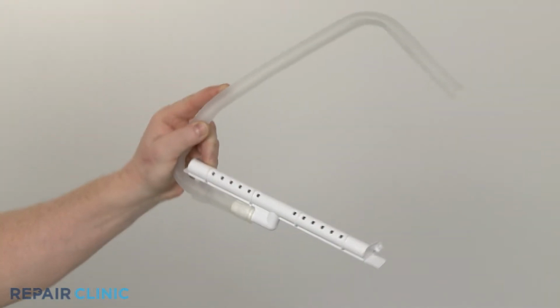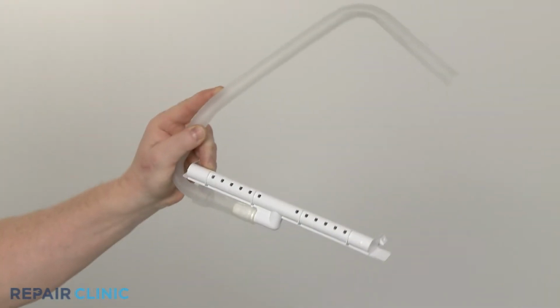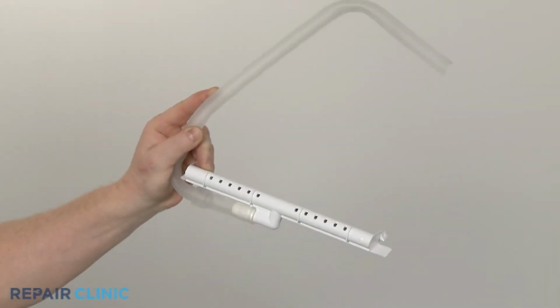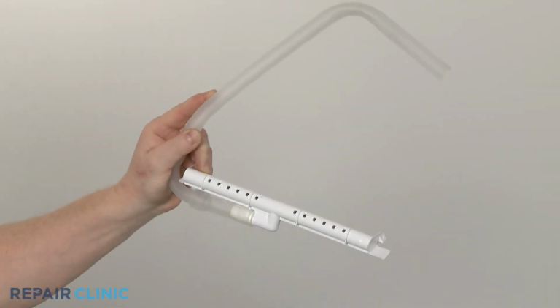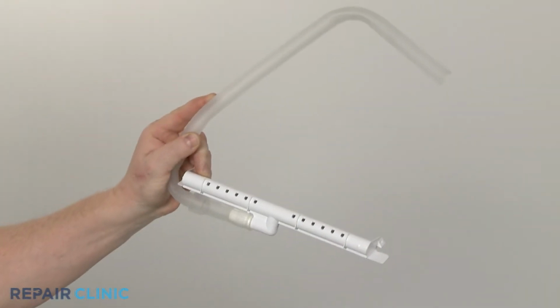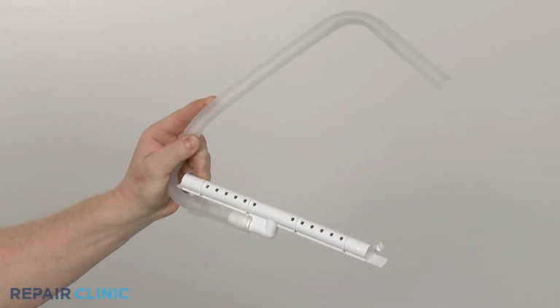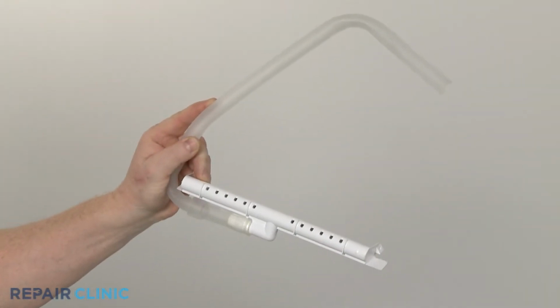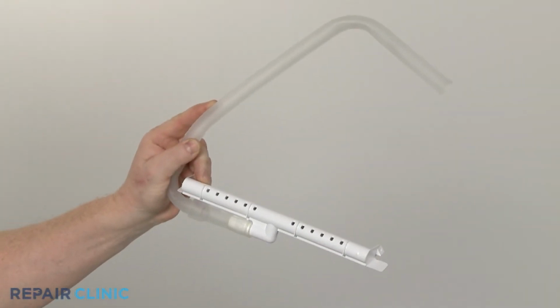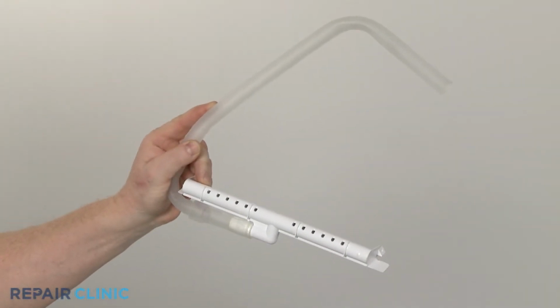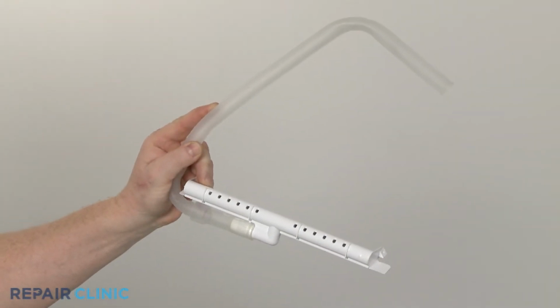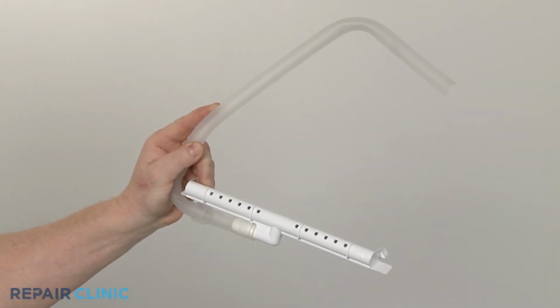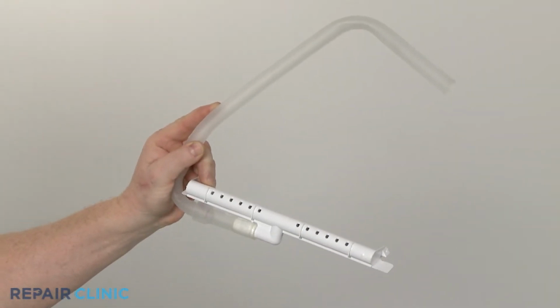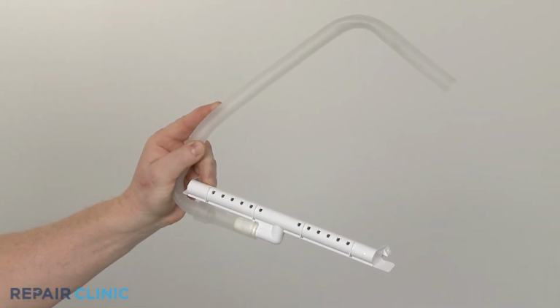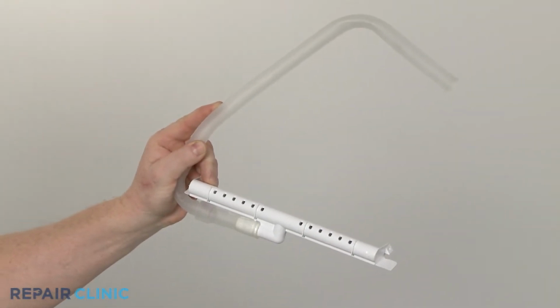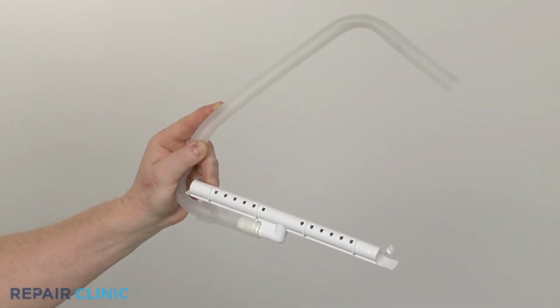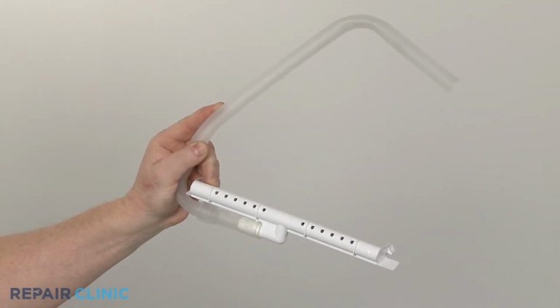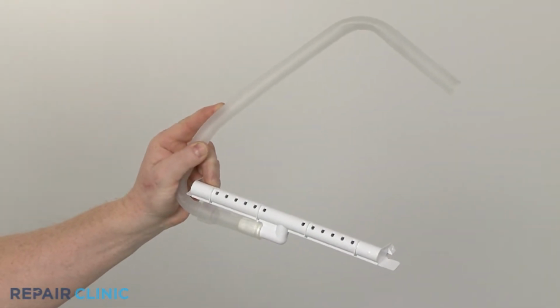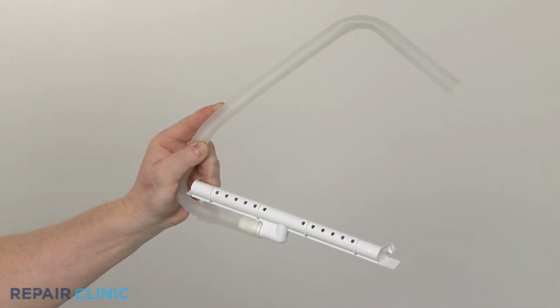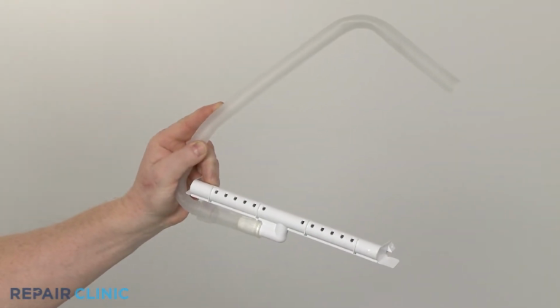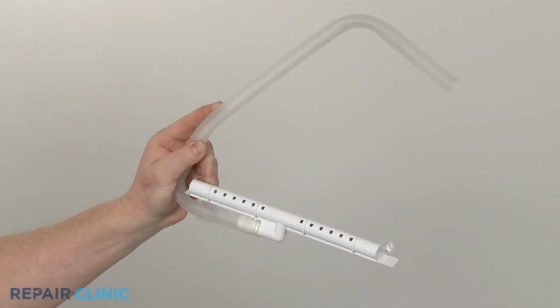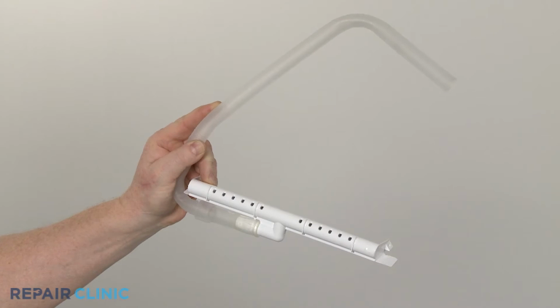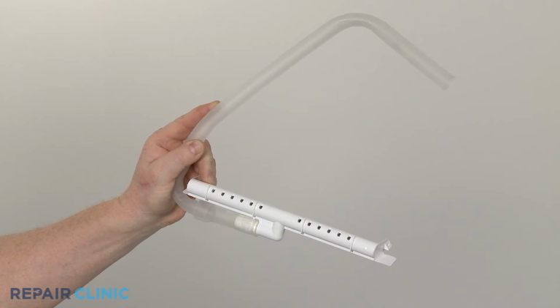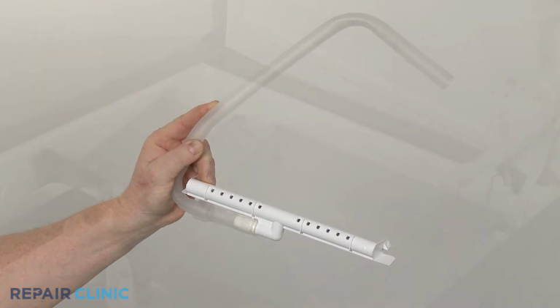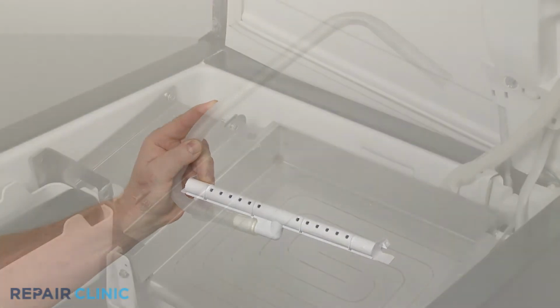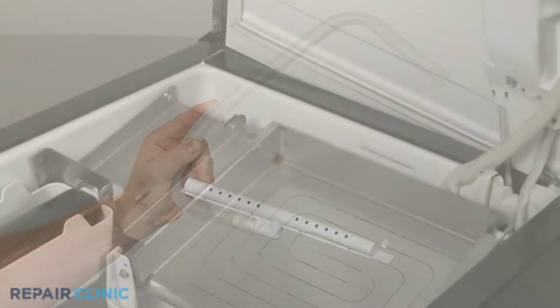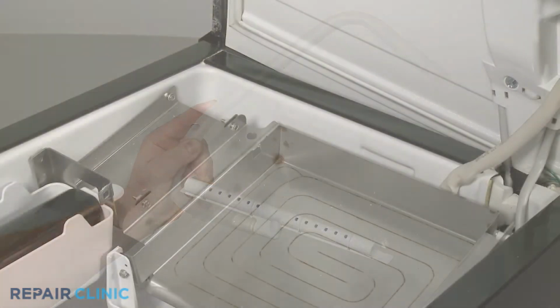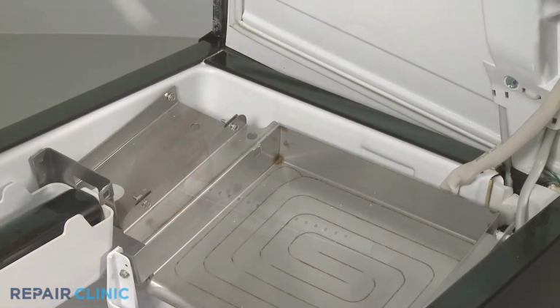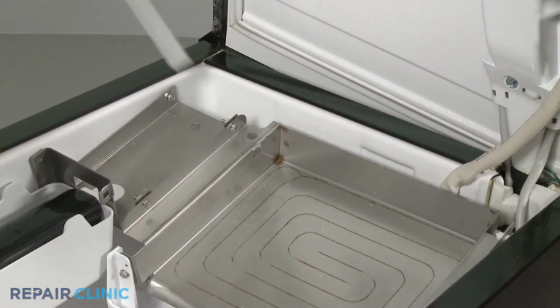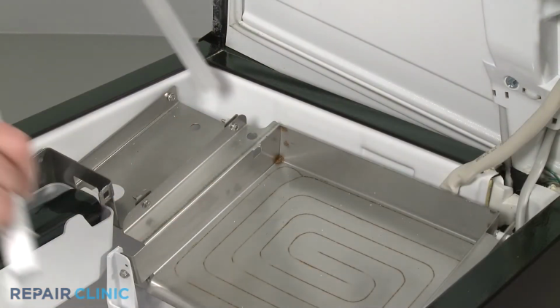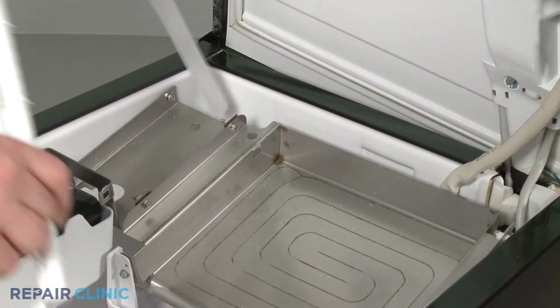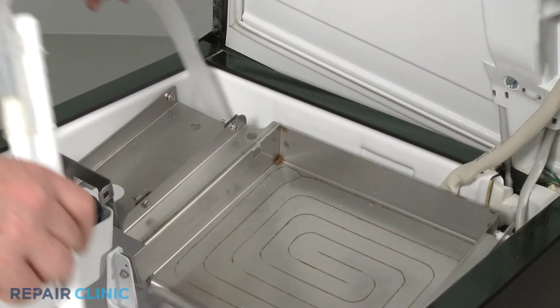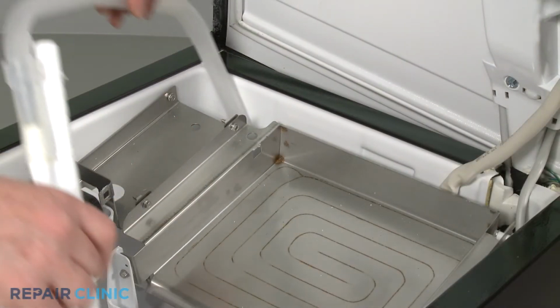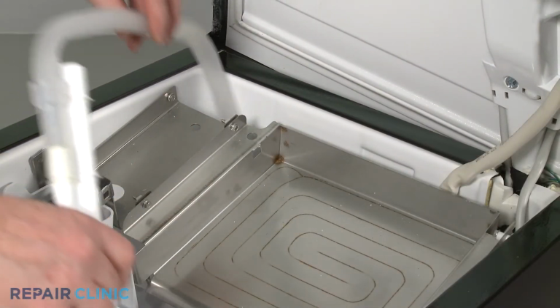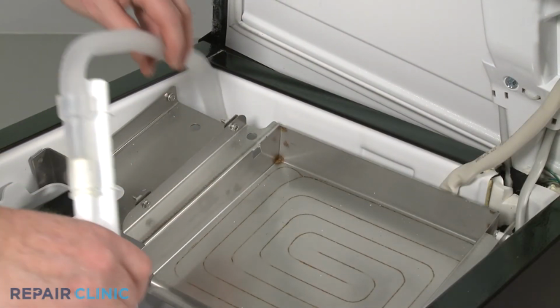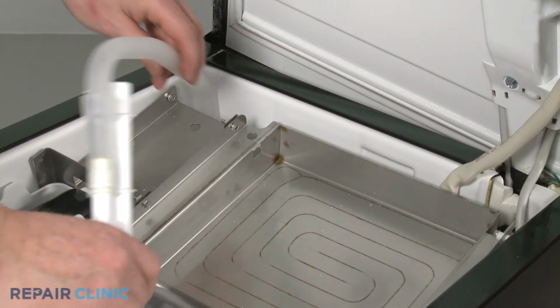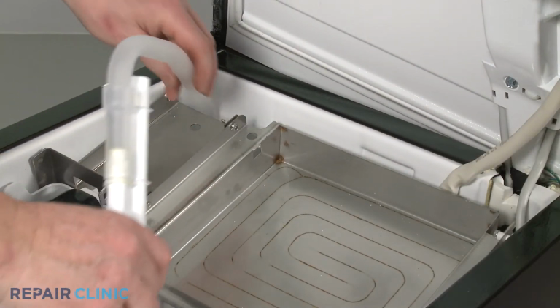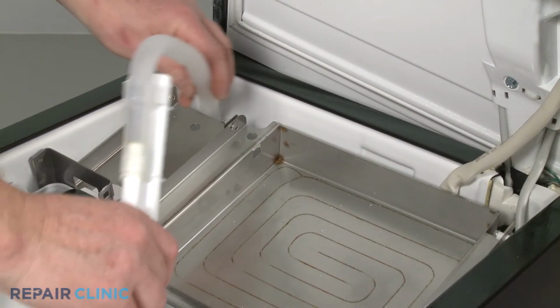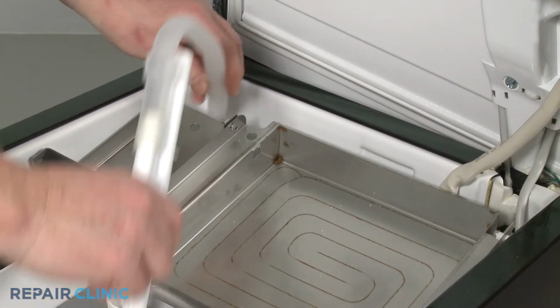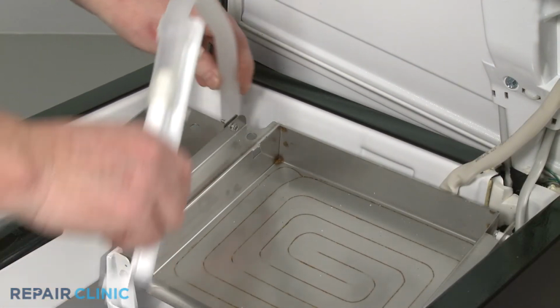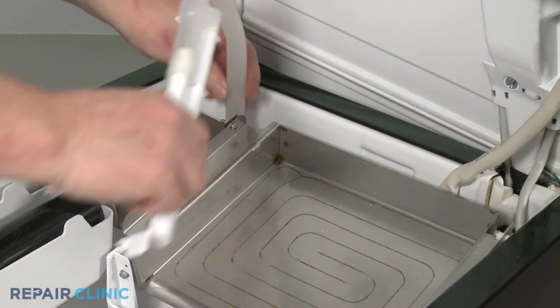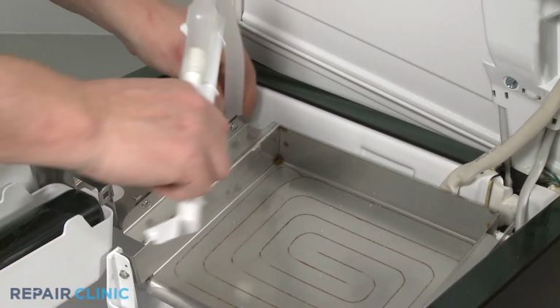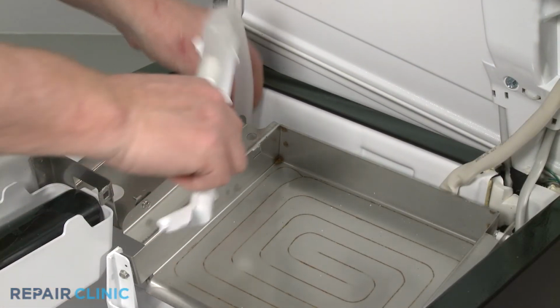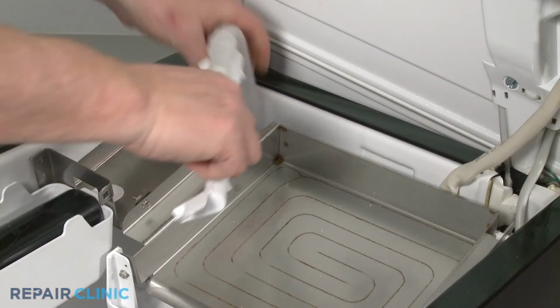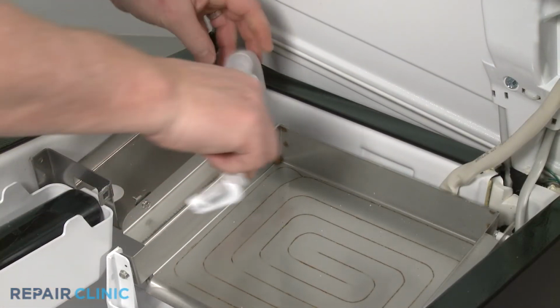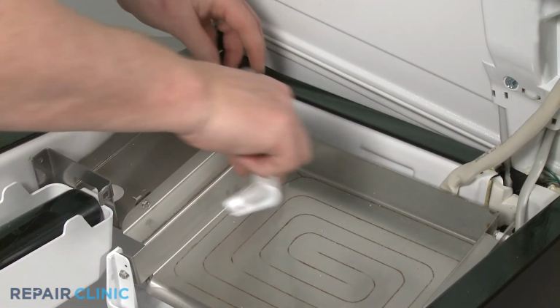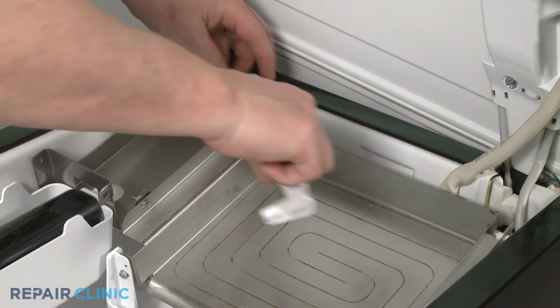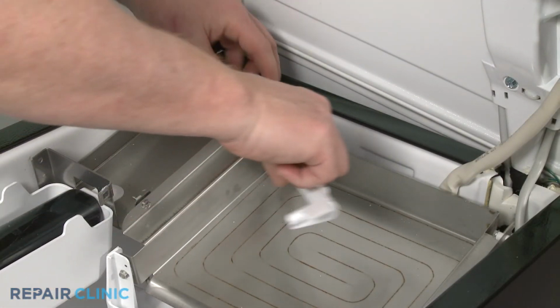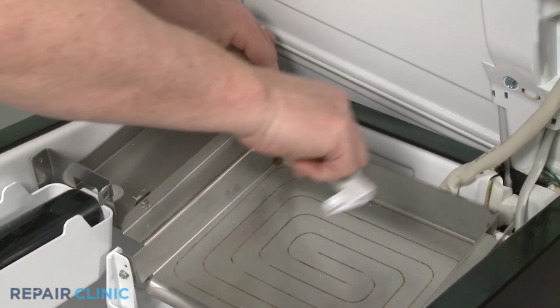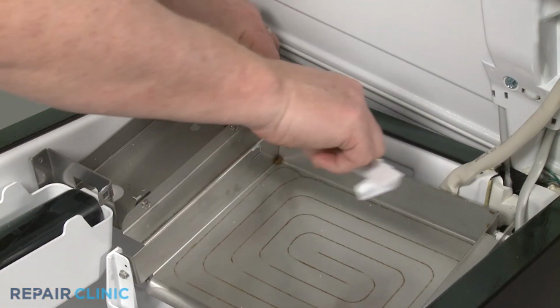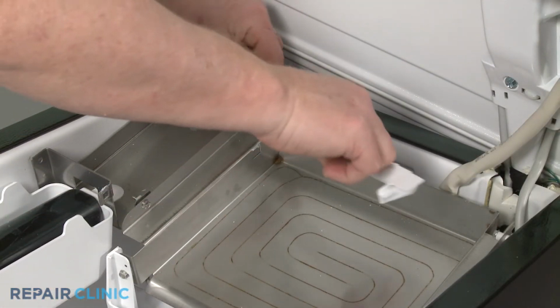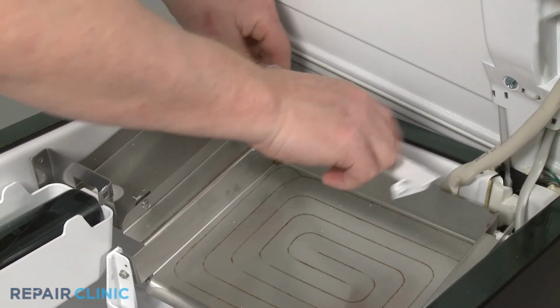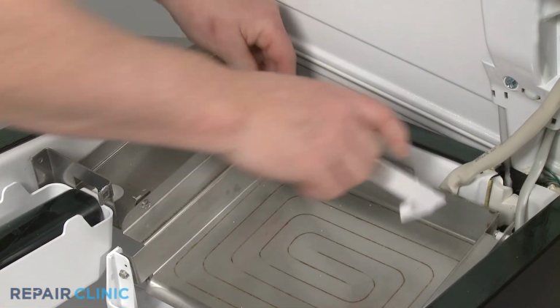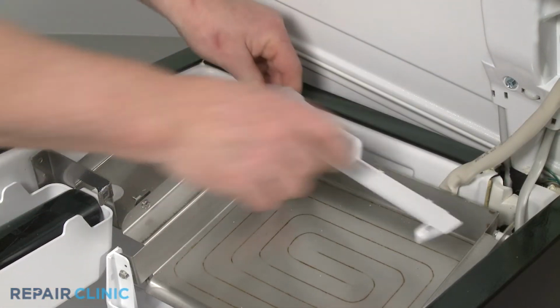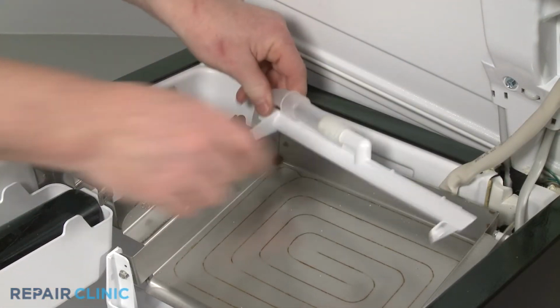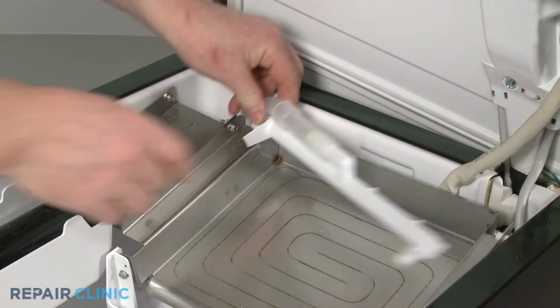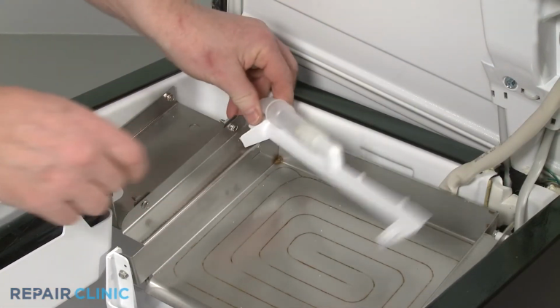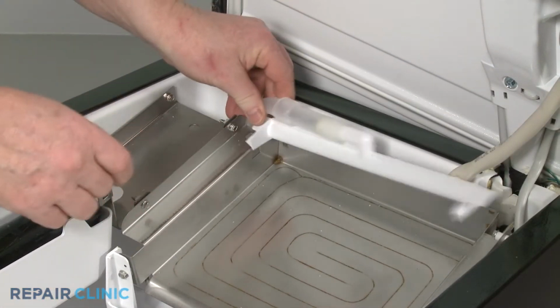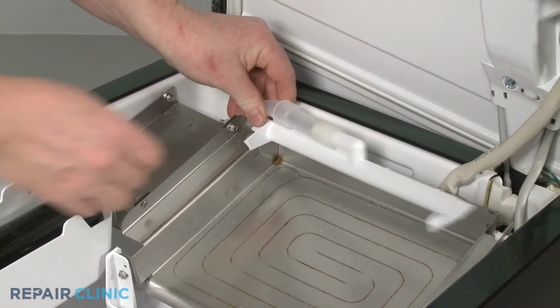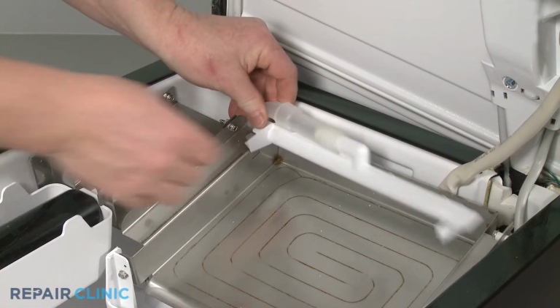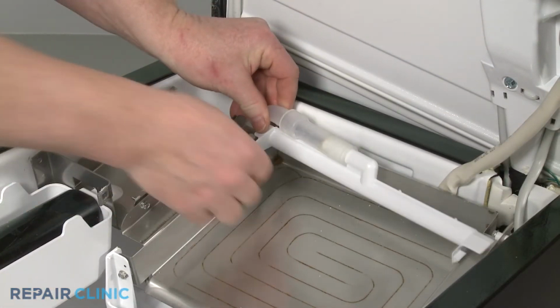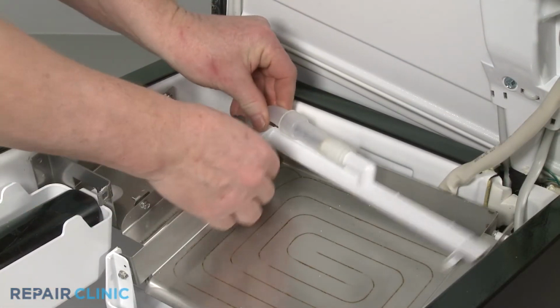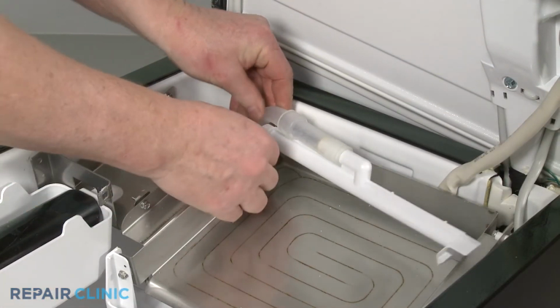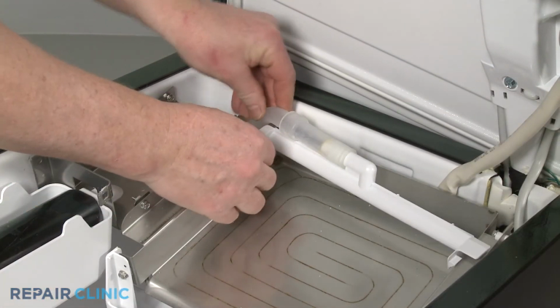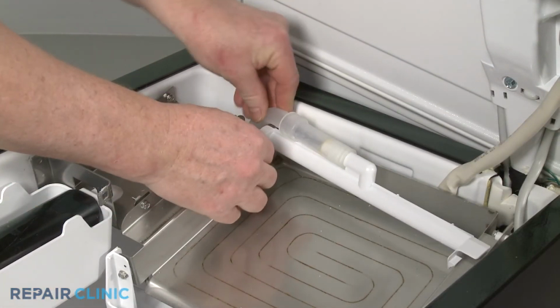Install the new water distribution tube by aligning it on the evaporator assembly and snapping it into place.